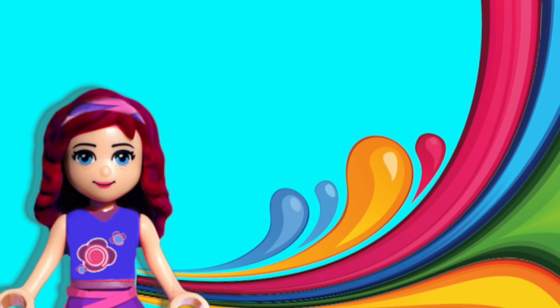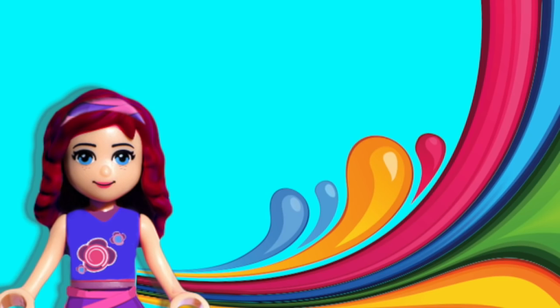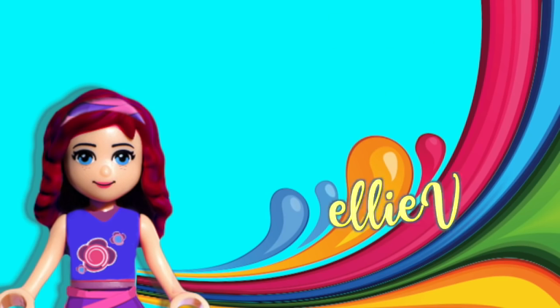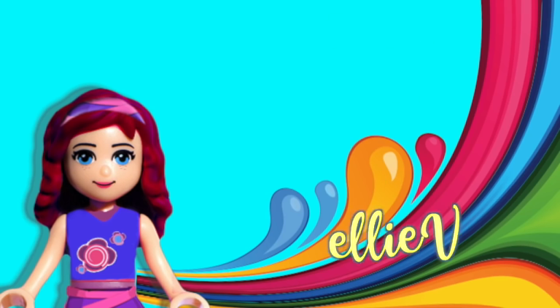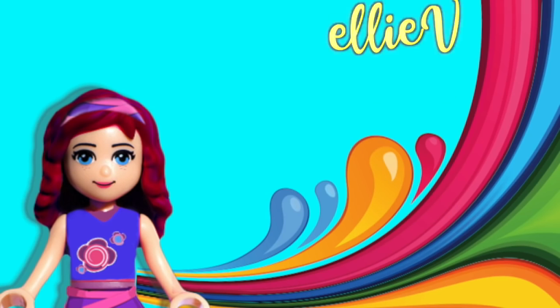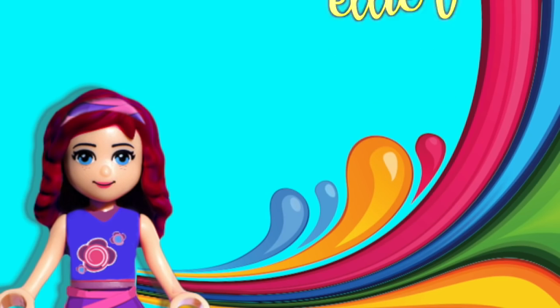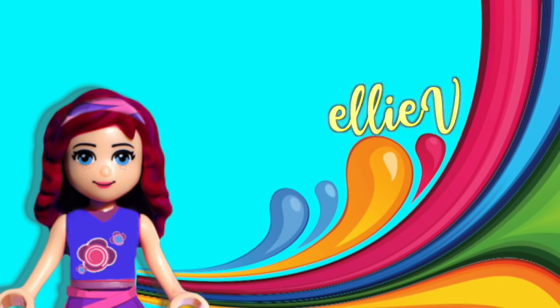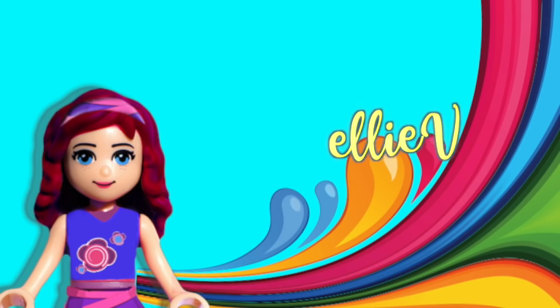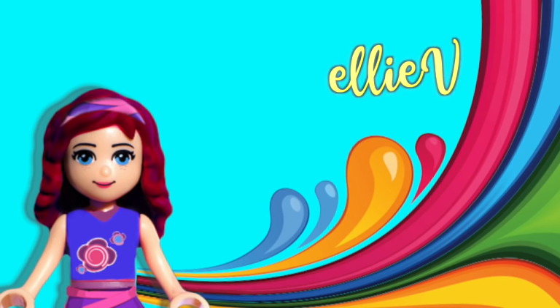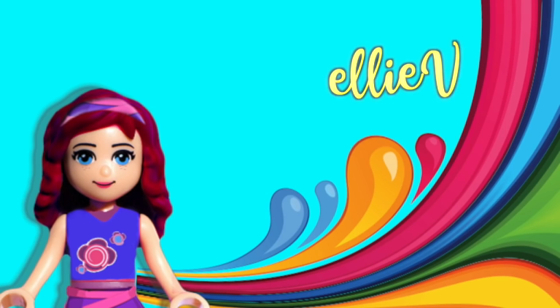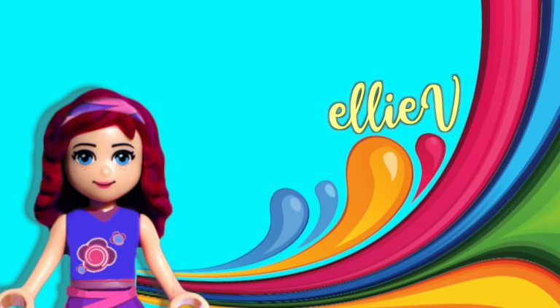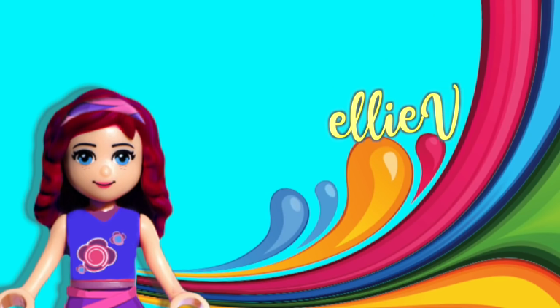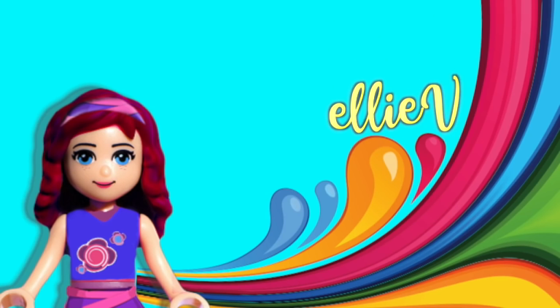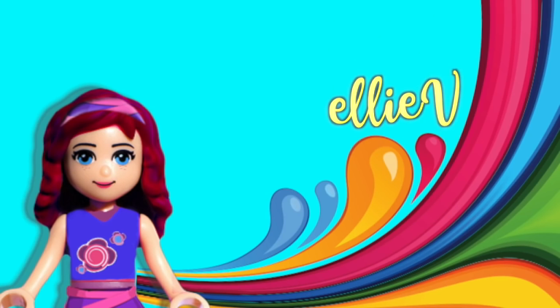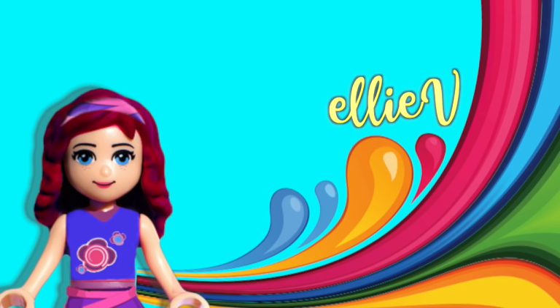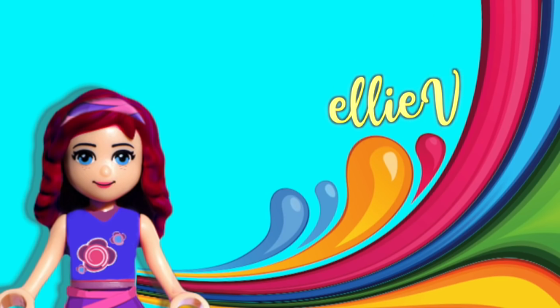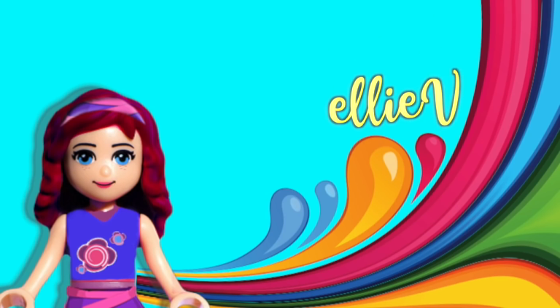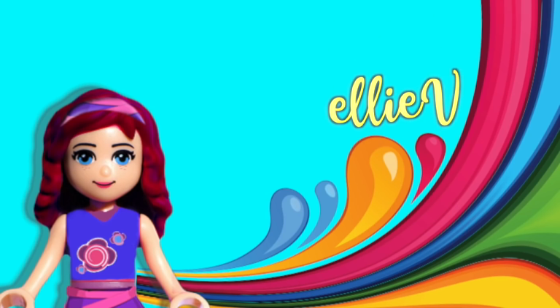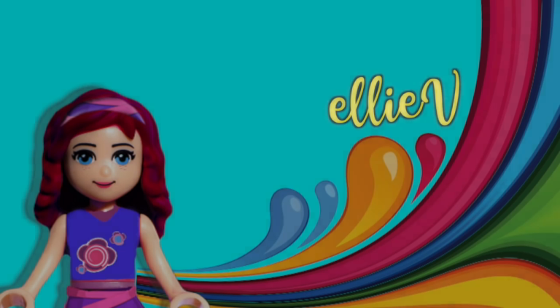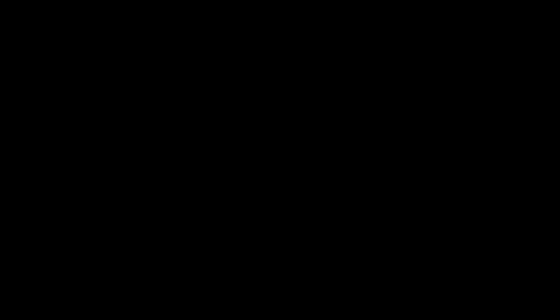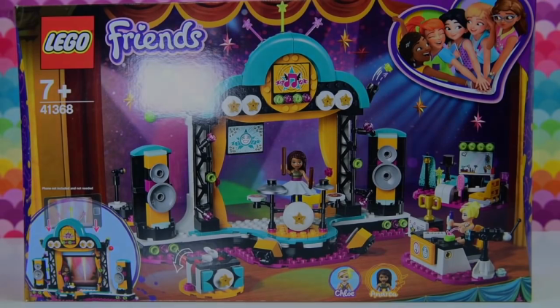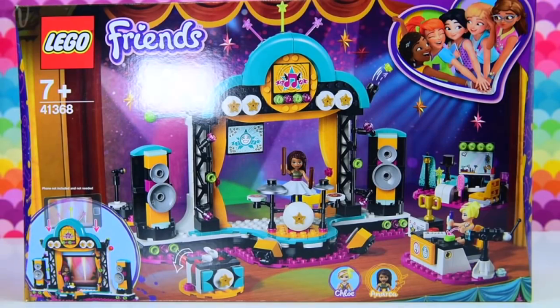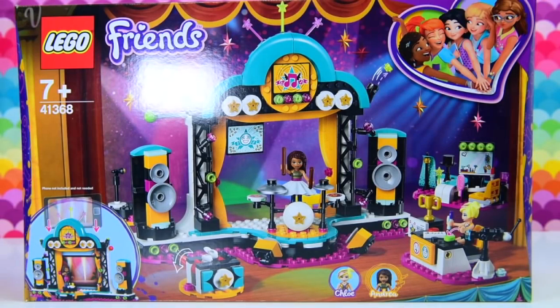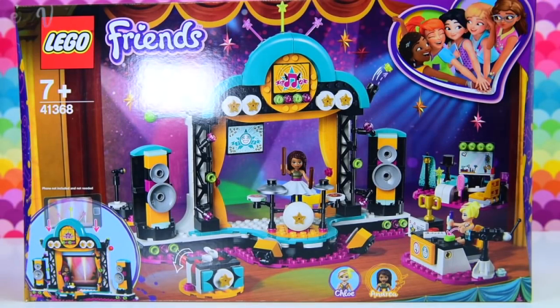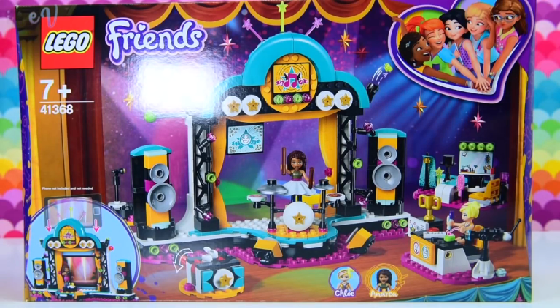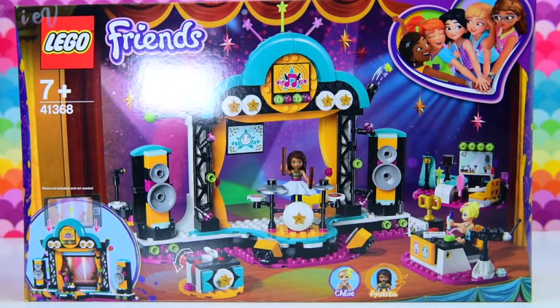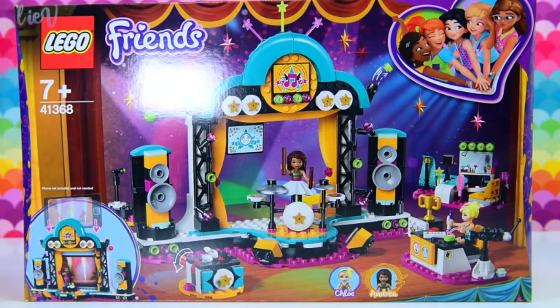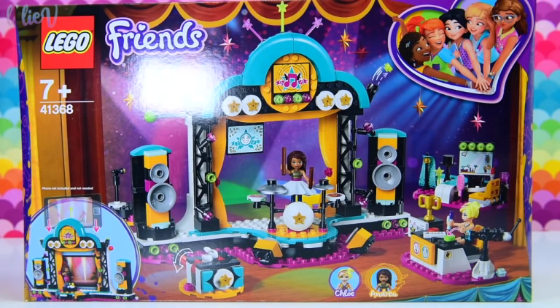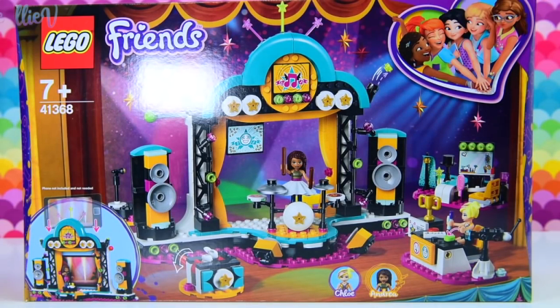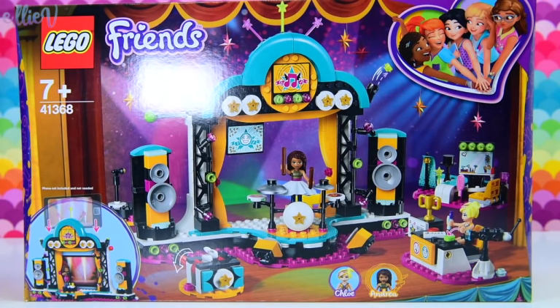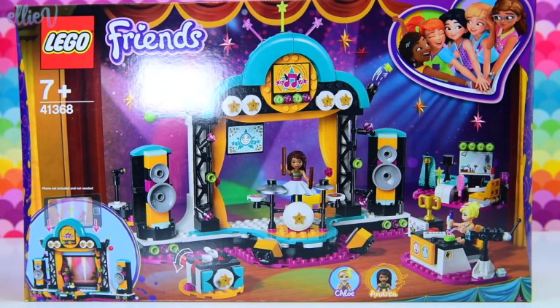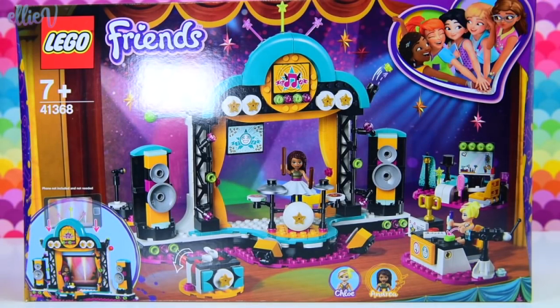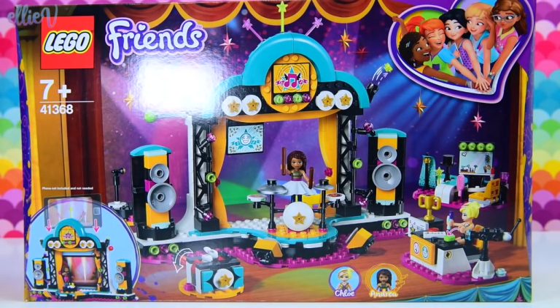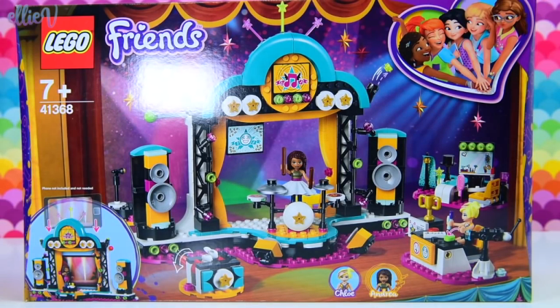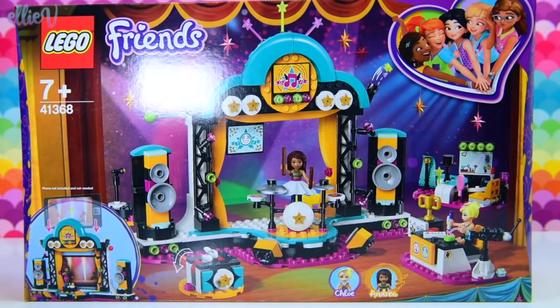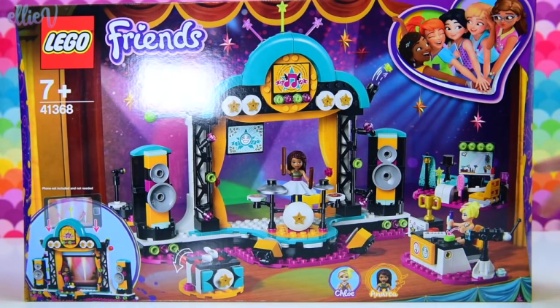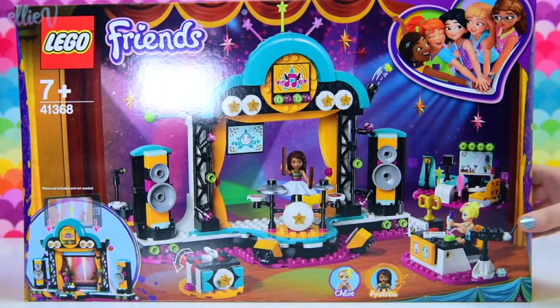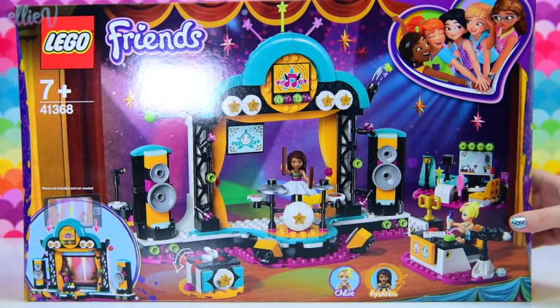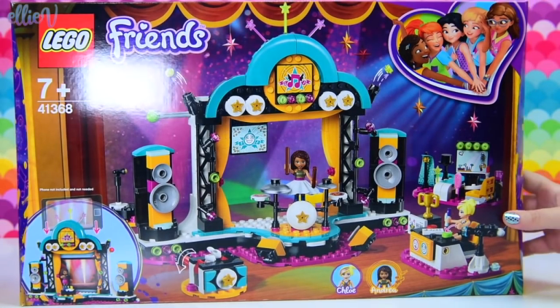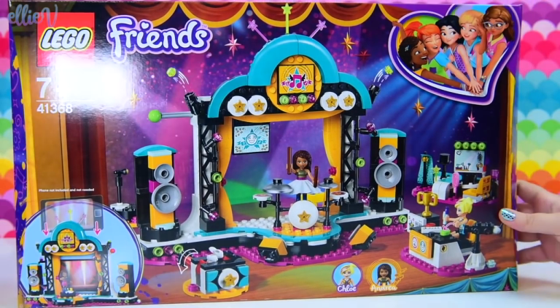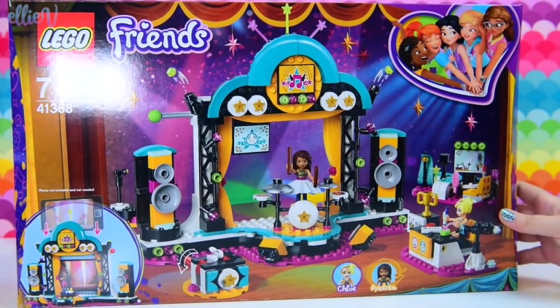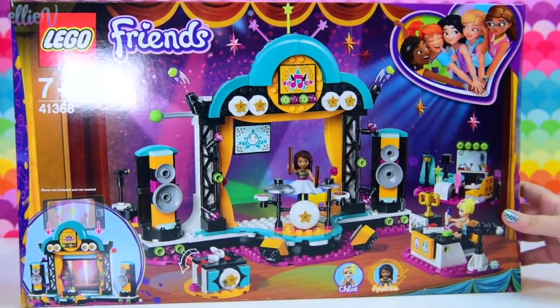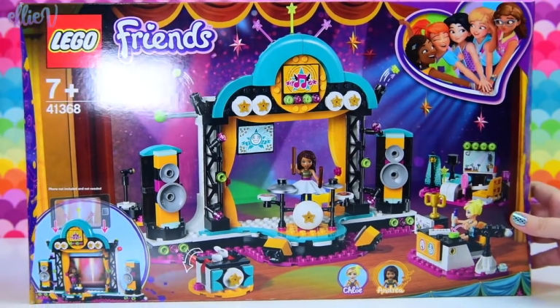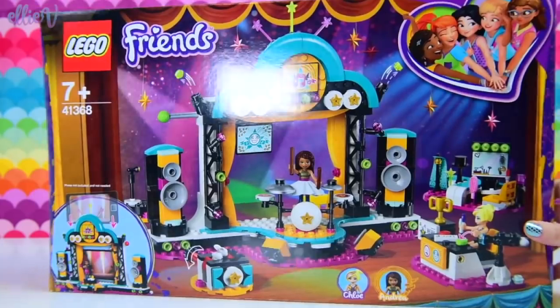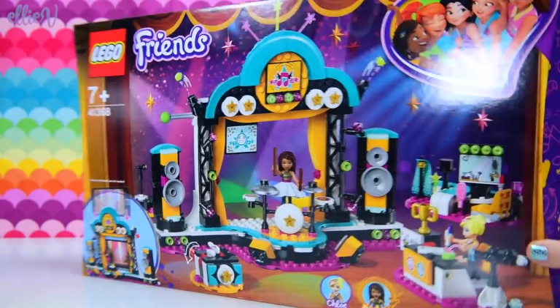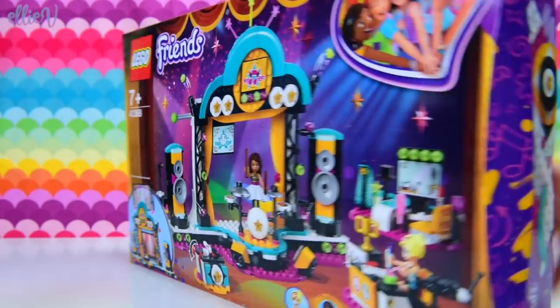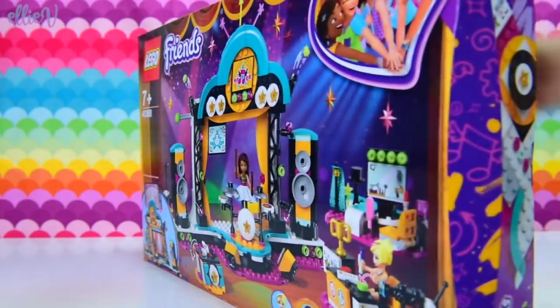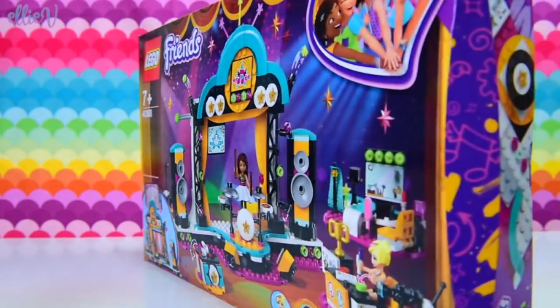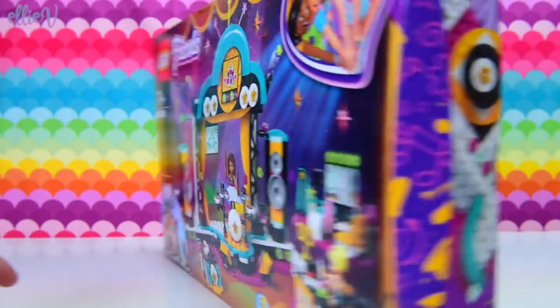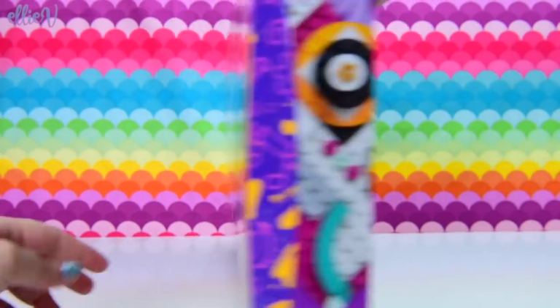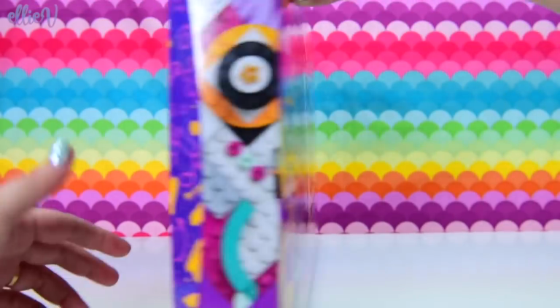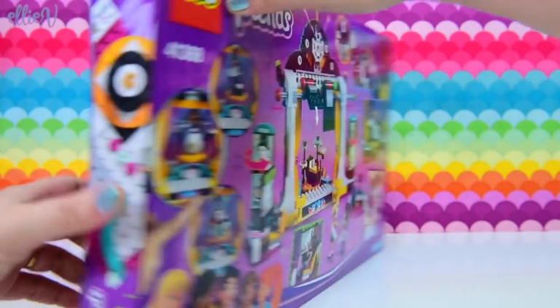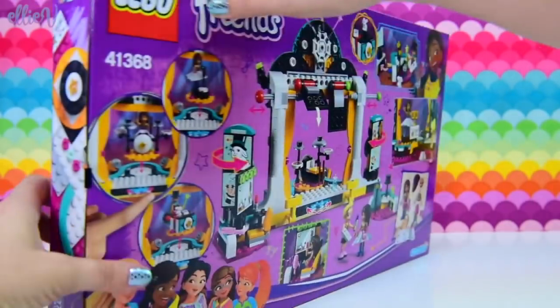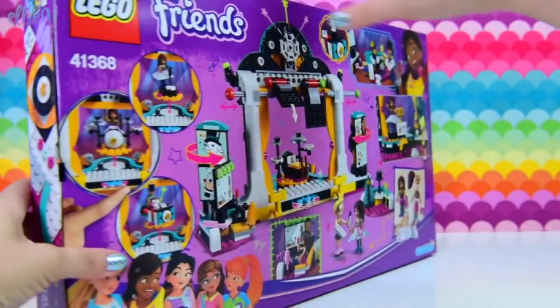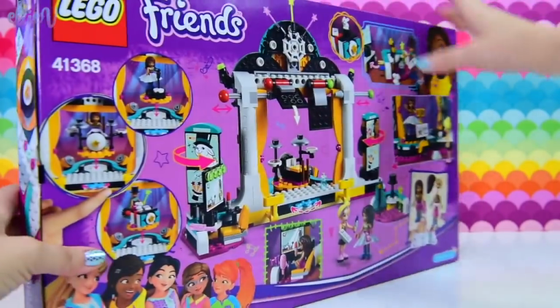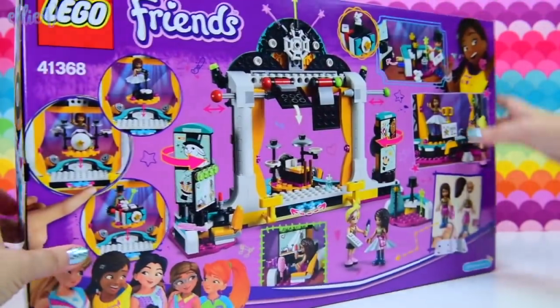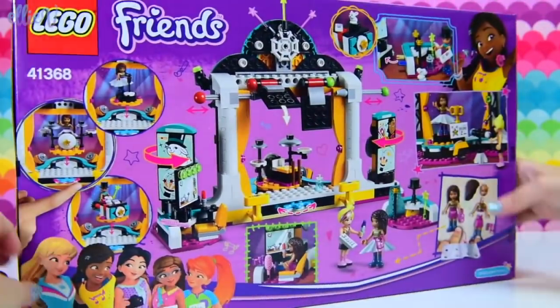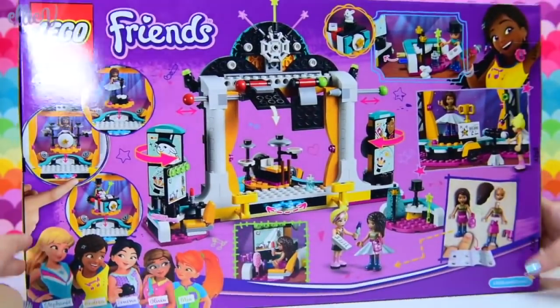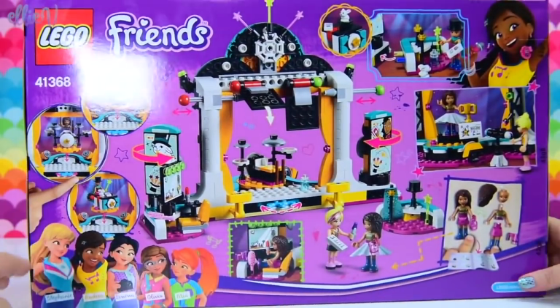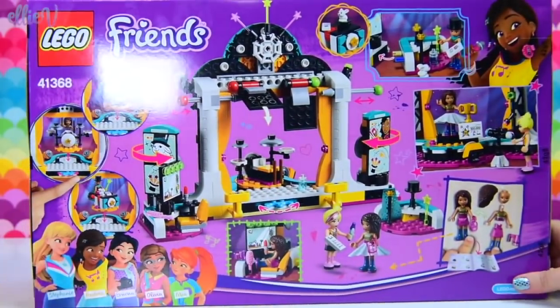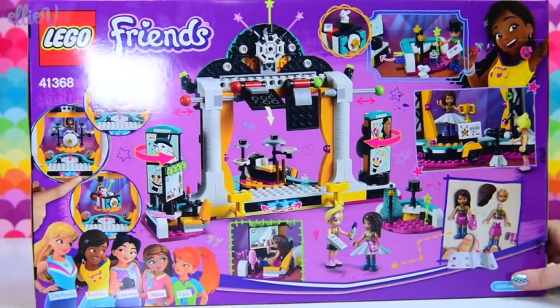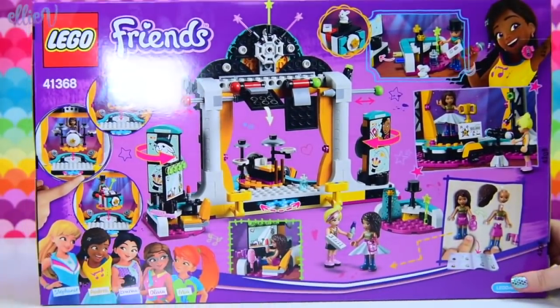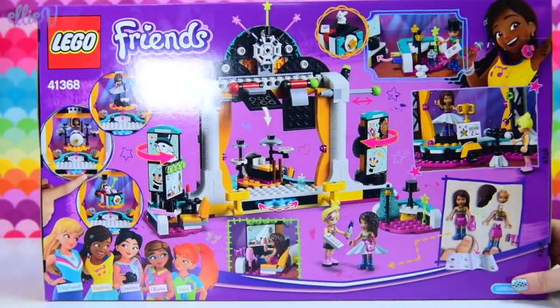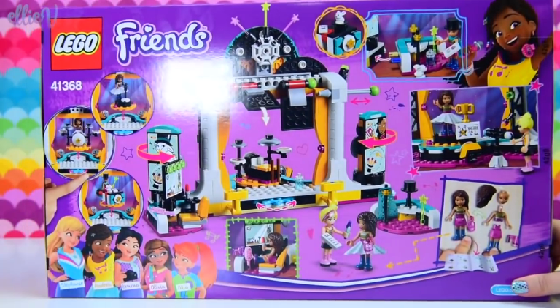Hello, welcome to LAB Toys! It's building time! We're going to build the Lego Friends Andrea's Talent Show.